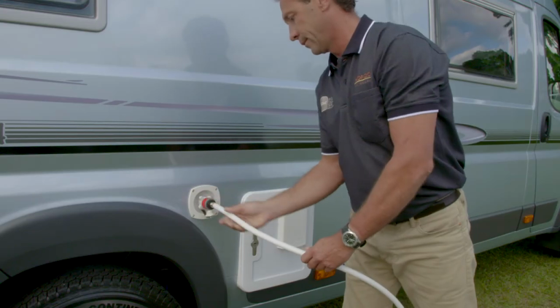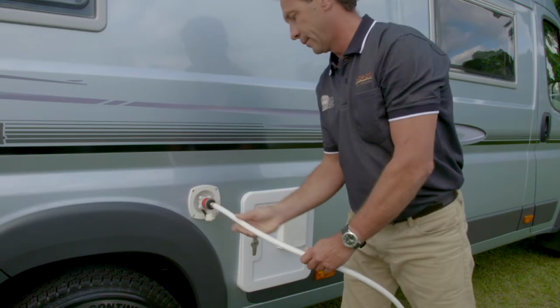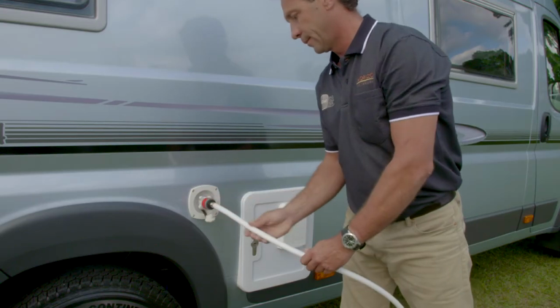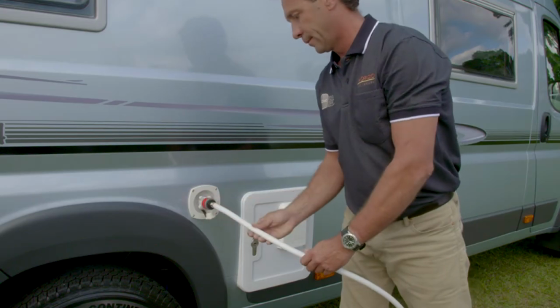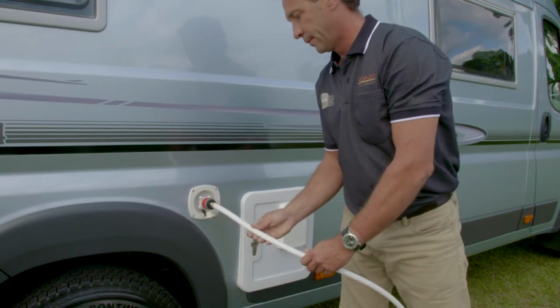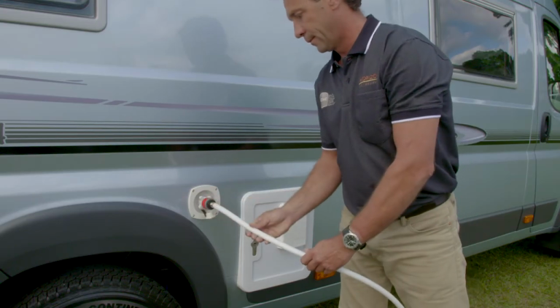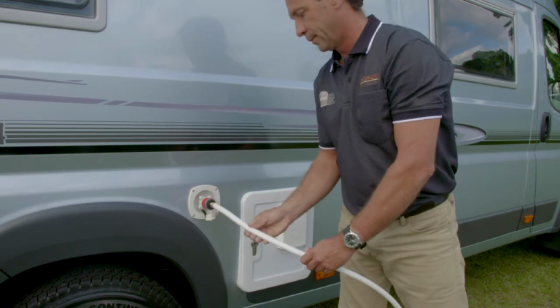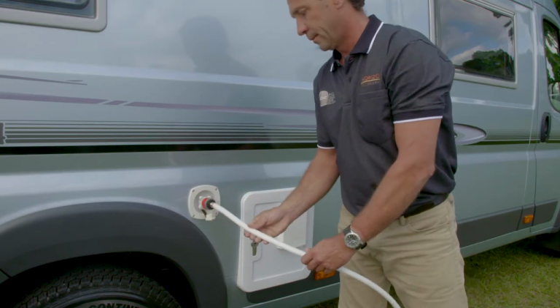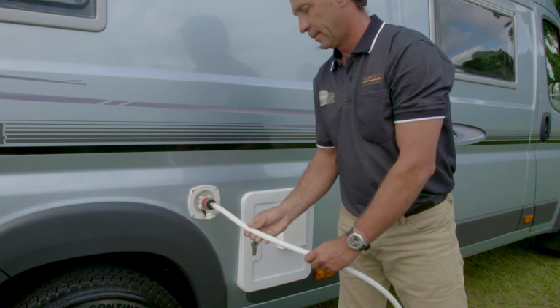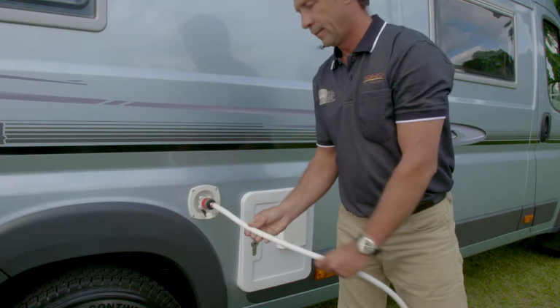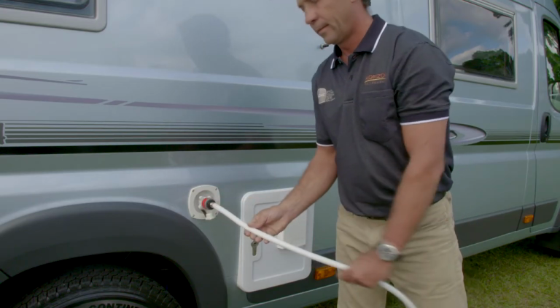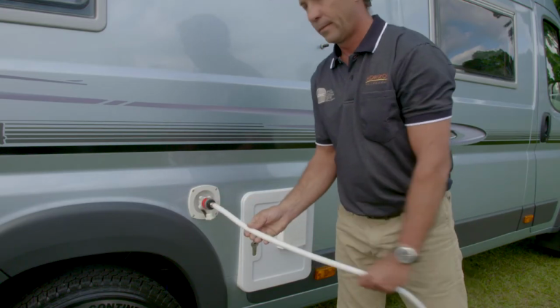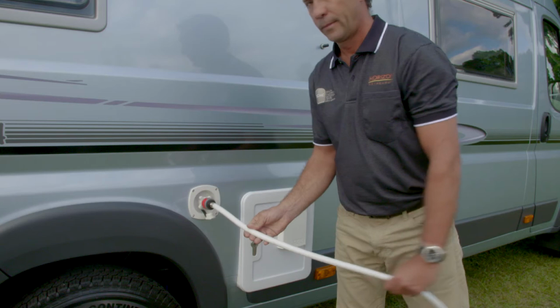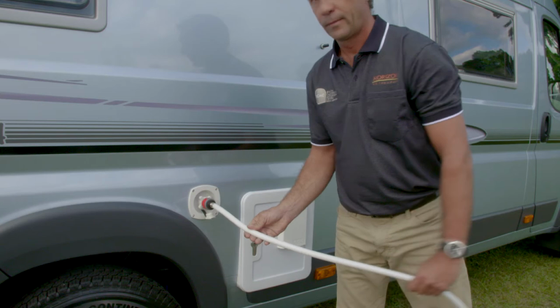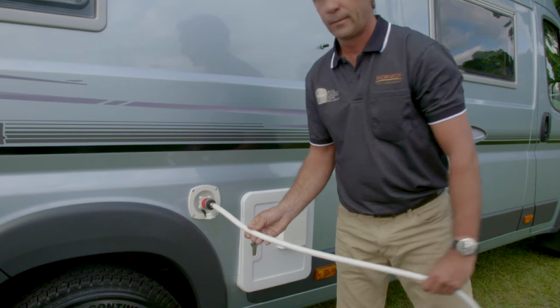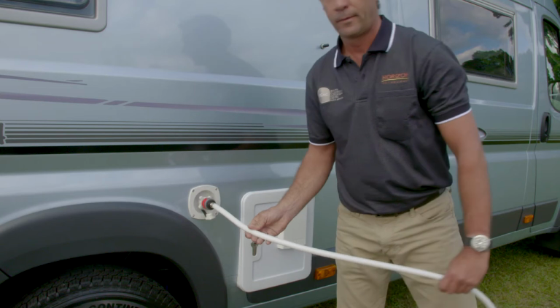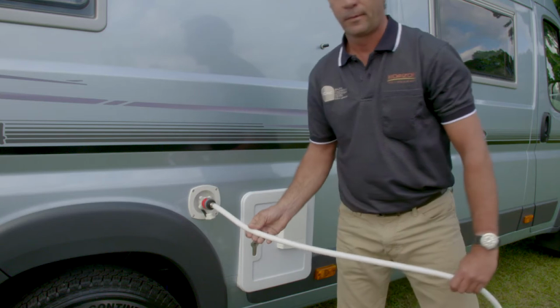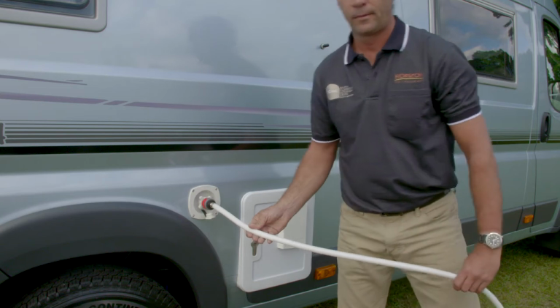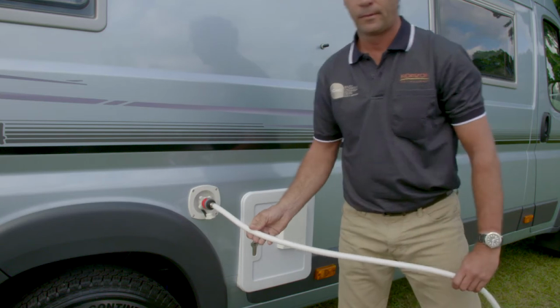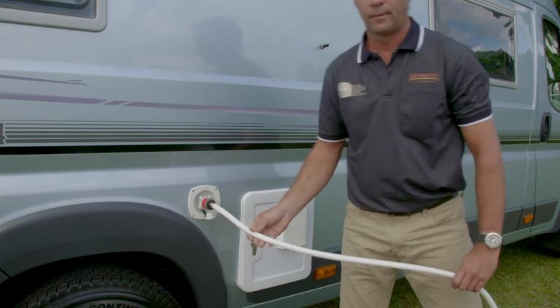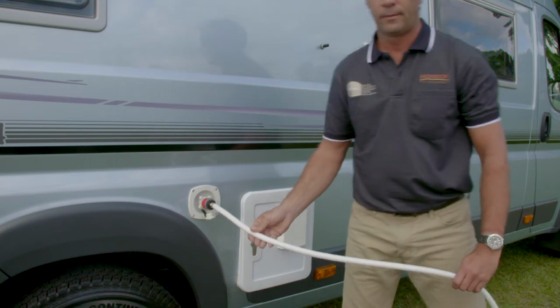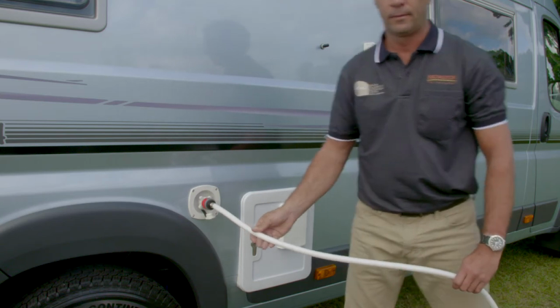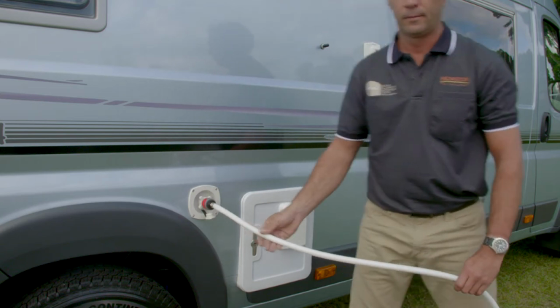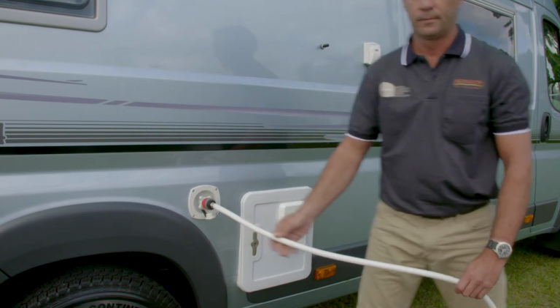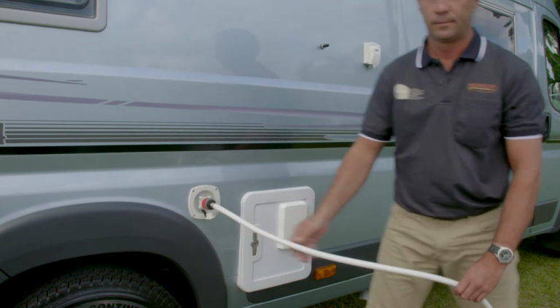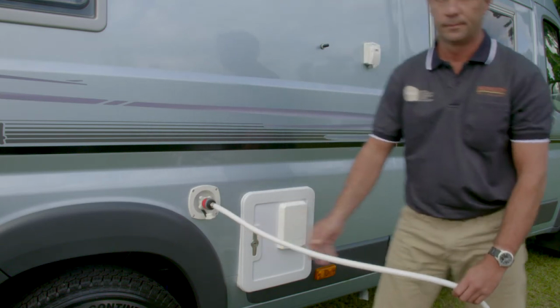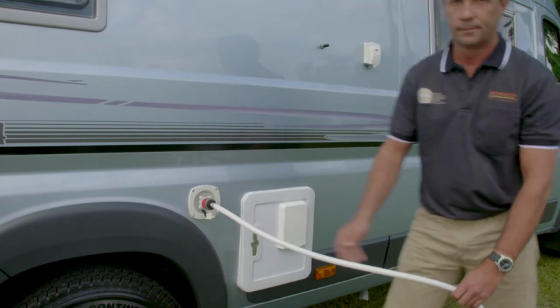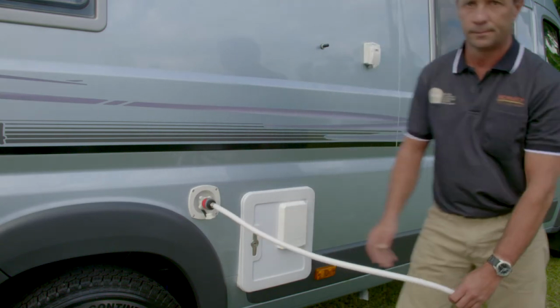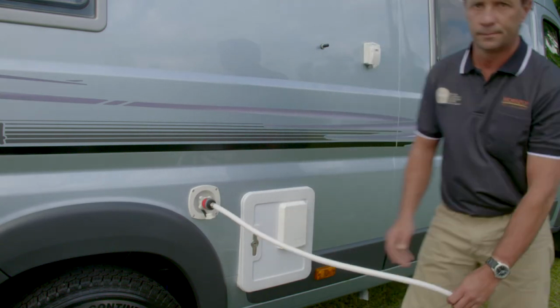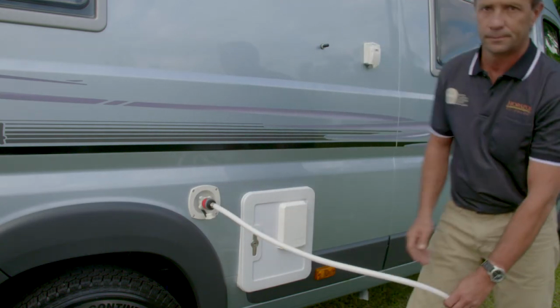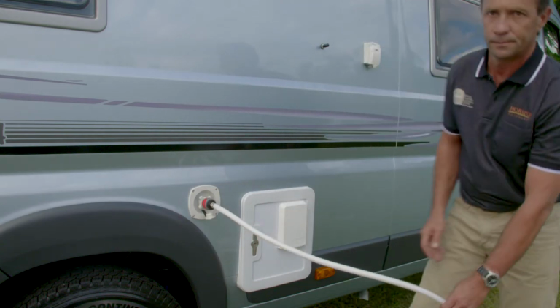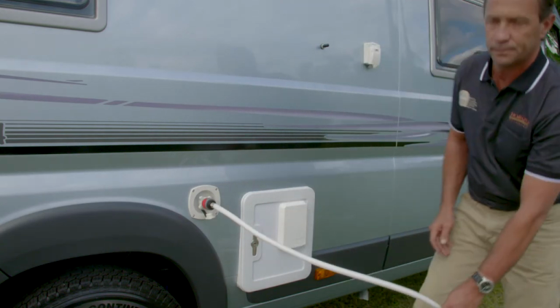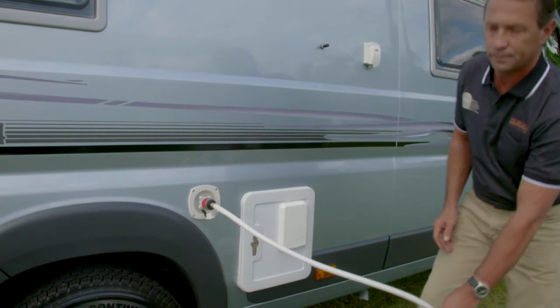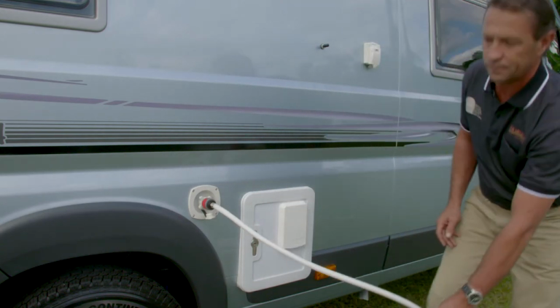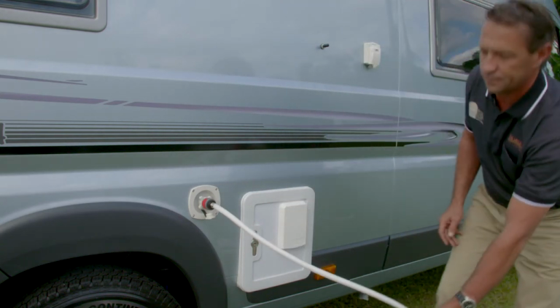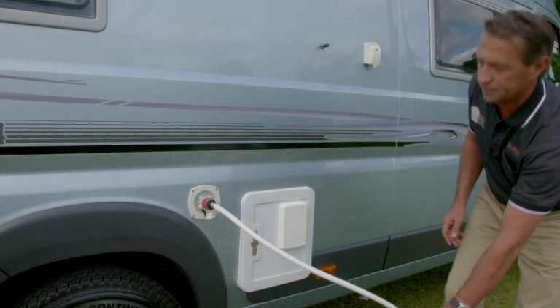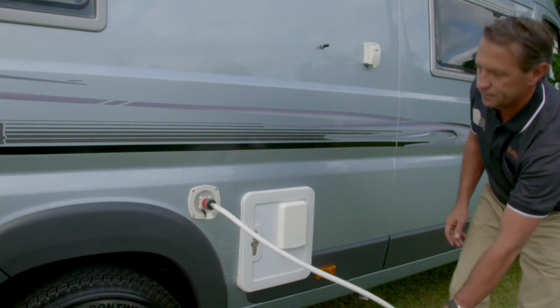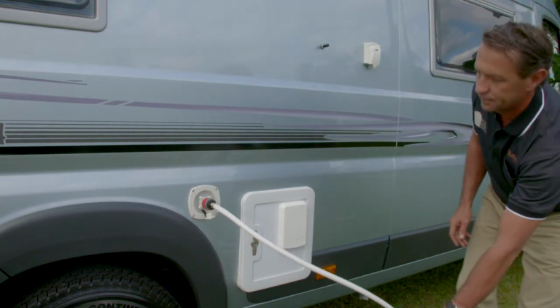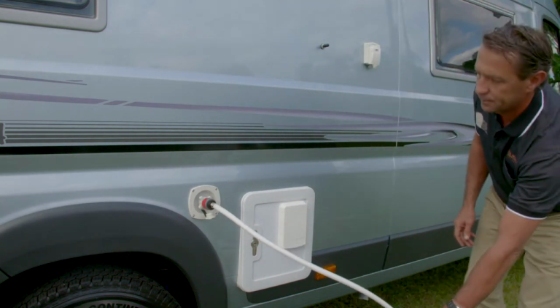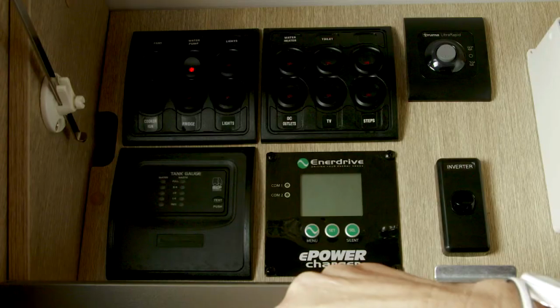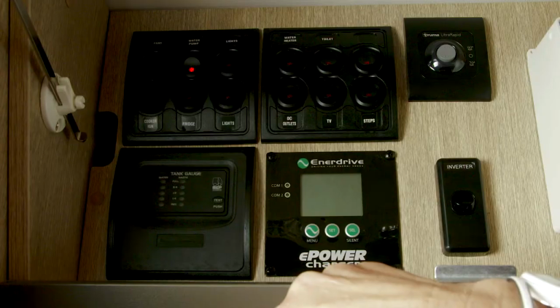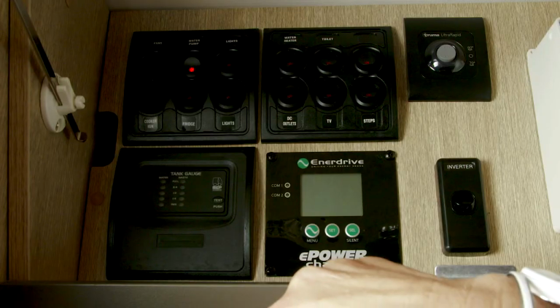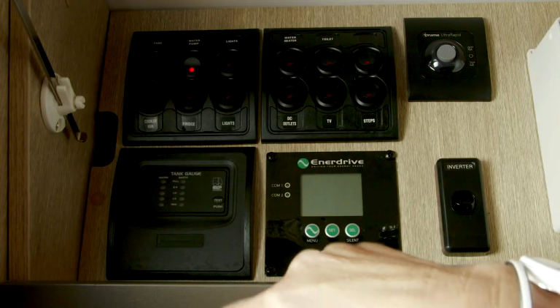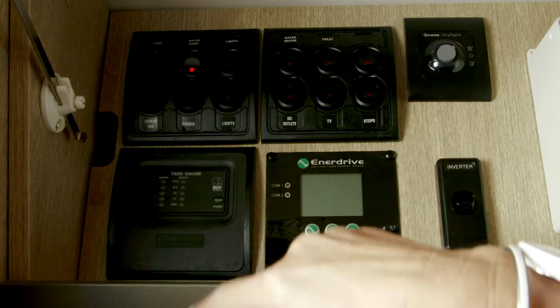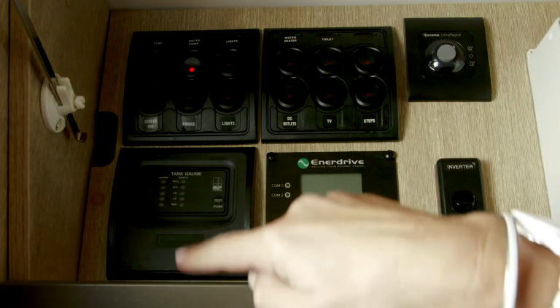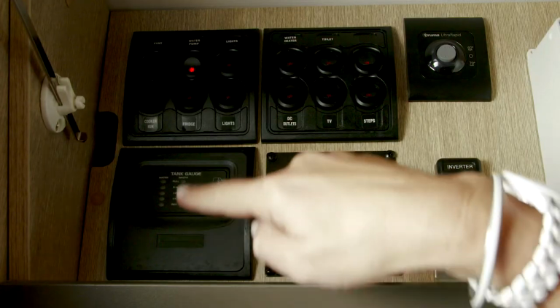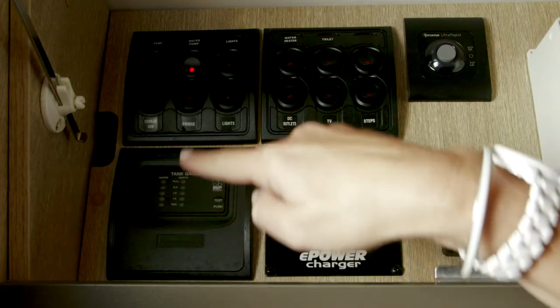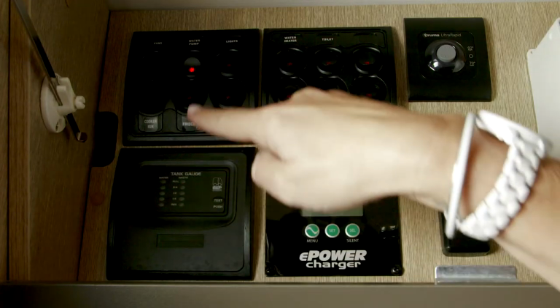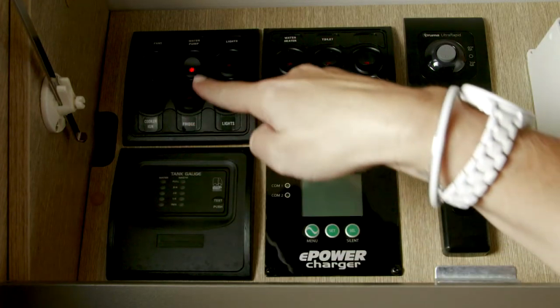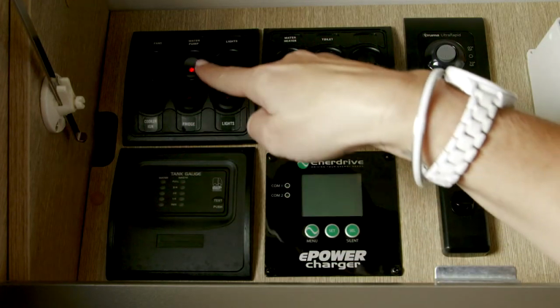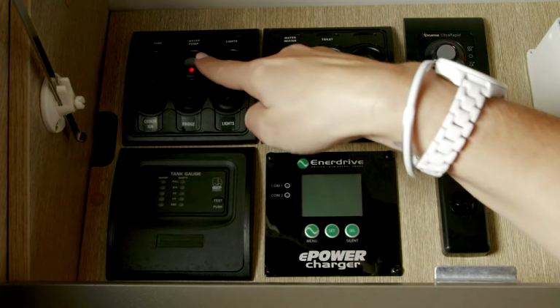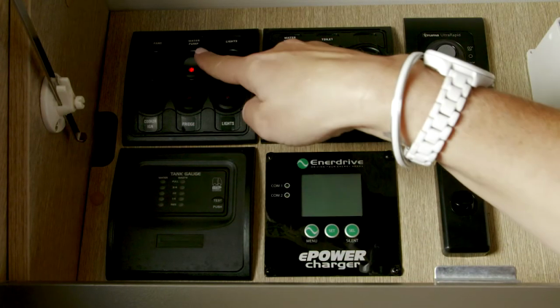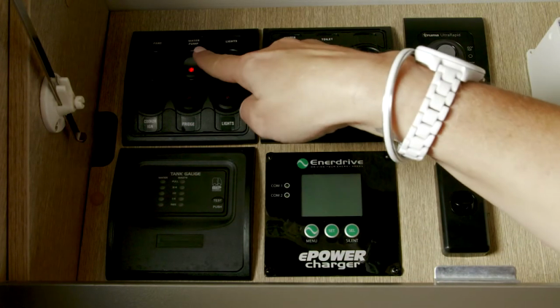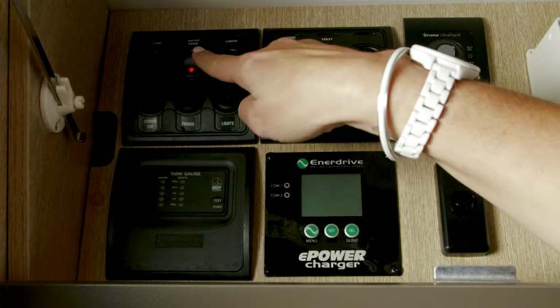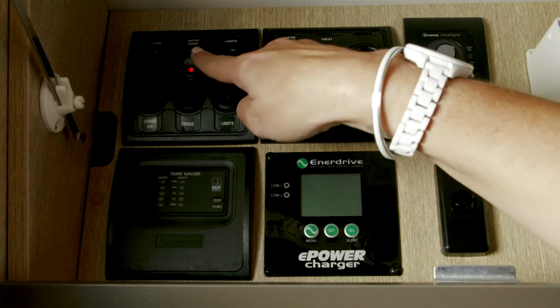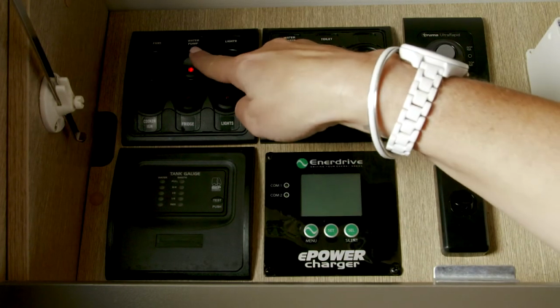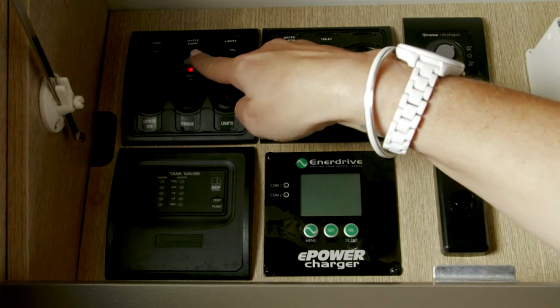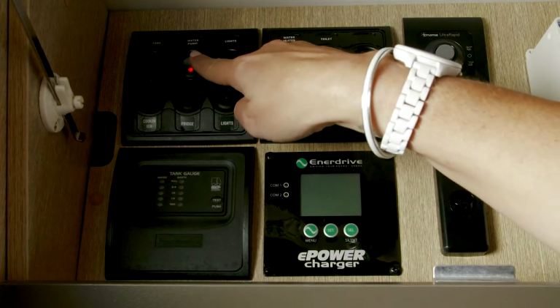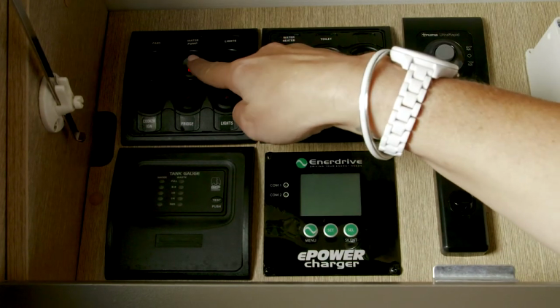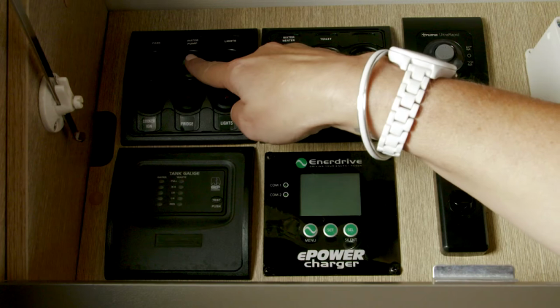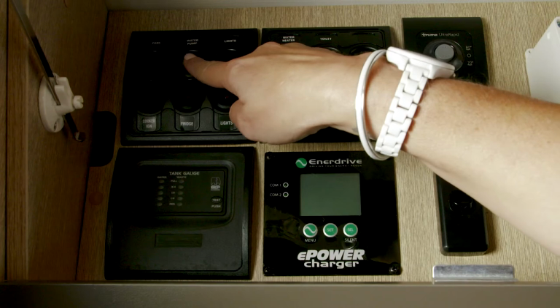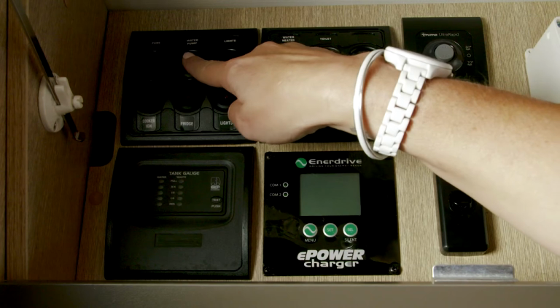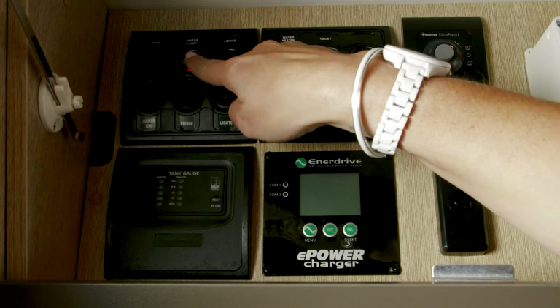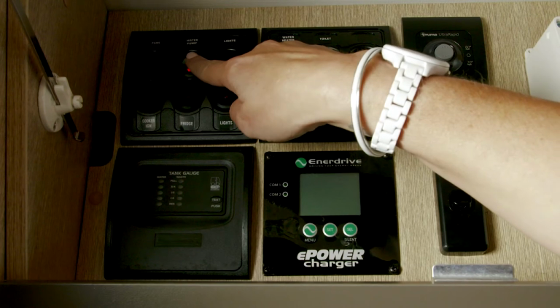Once you have done this, you can connect the other end to mains water. Ensure that the water pump is switched off at the fuse control panel.